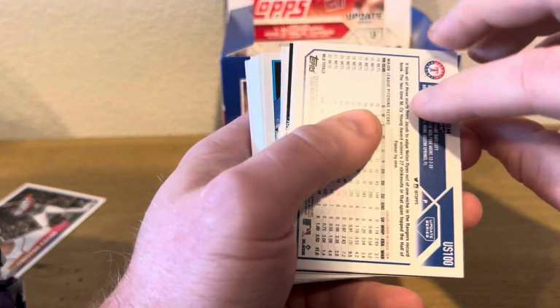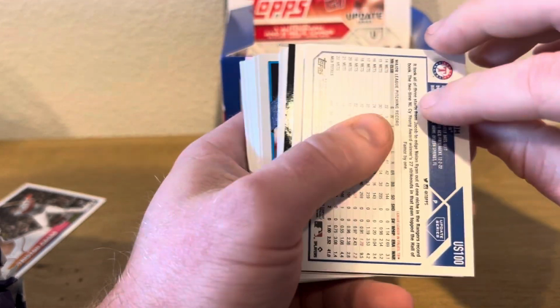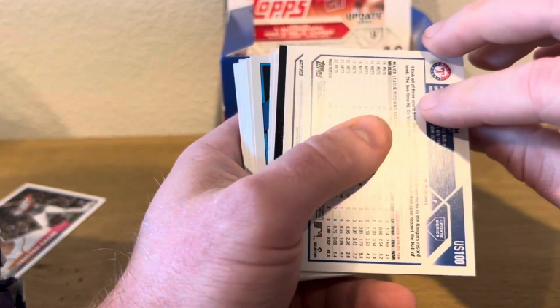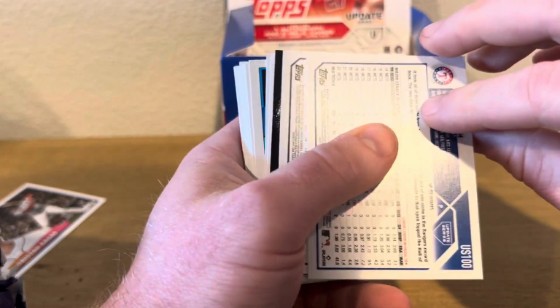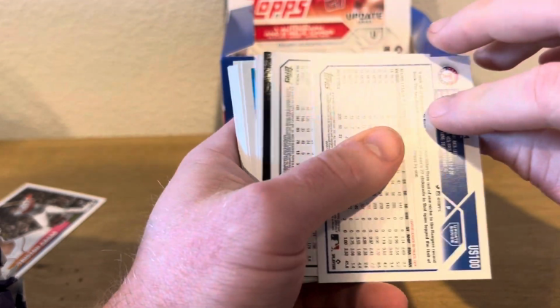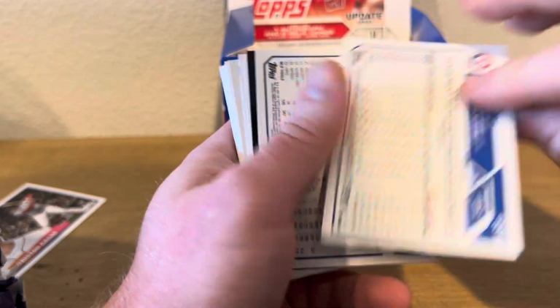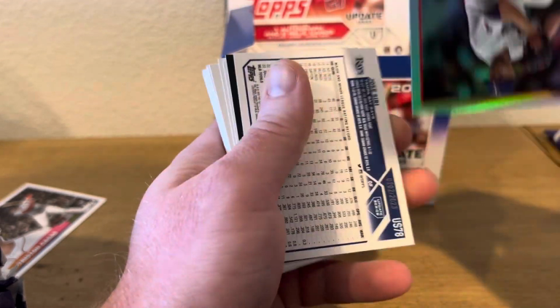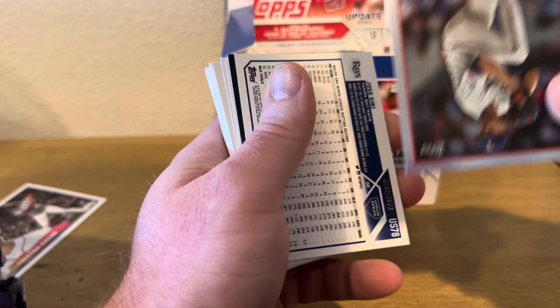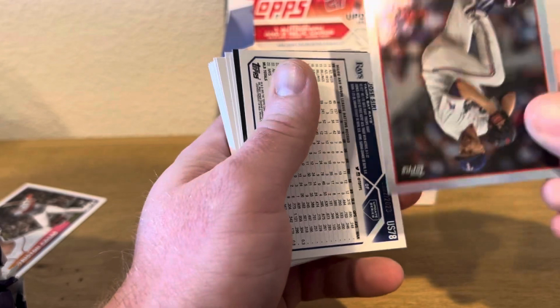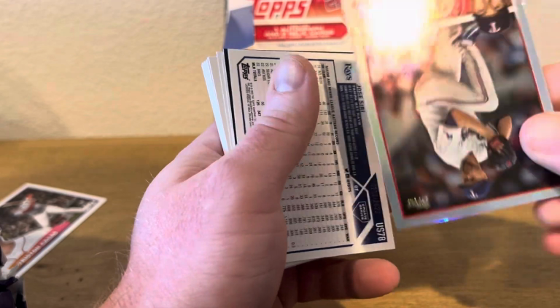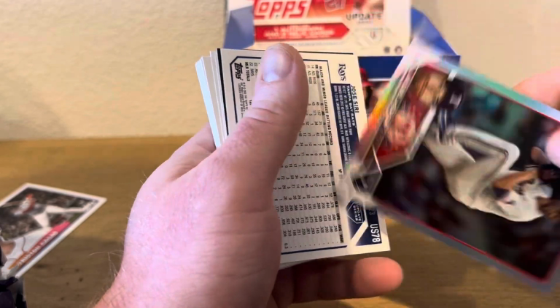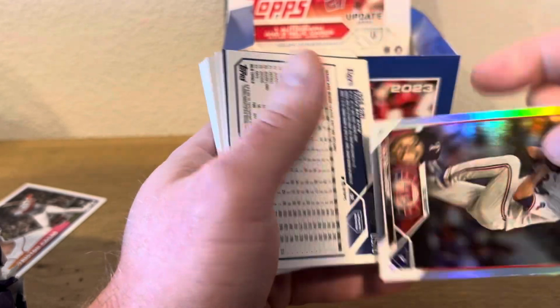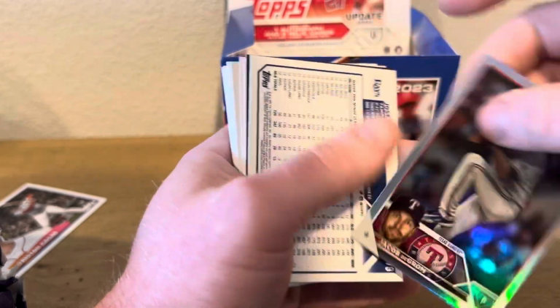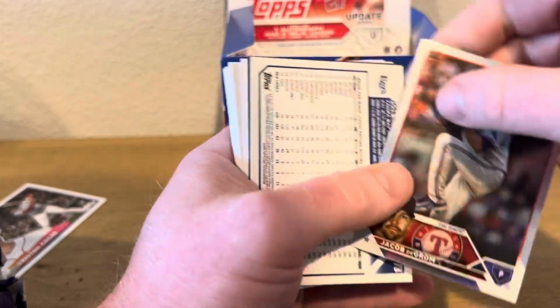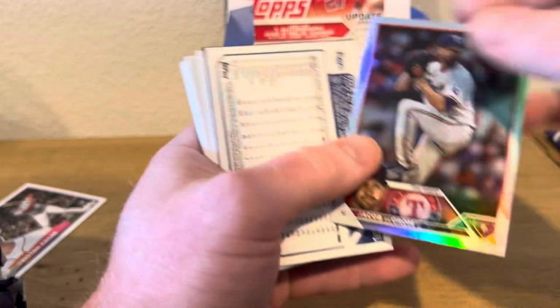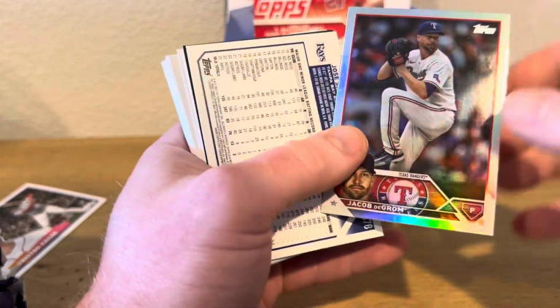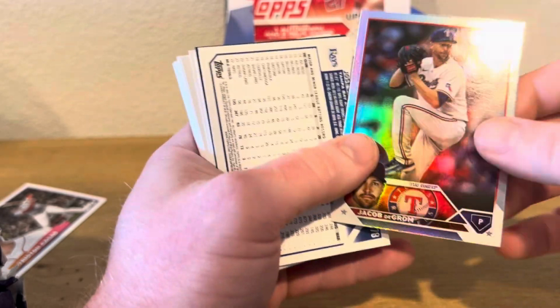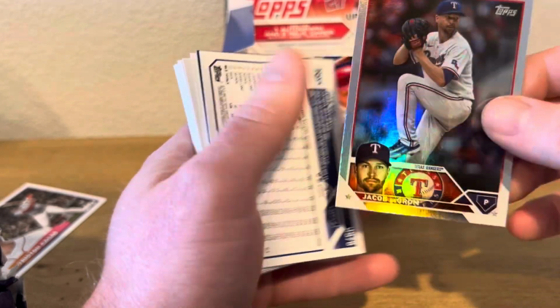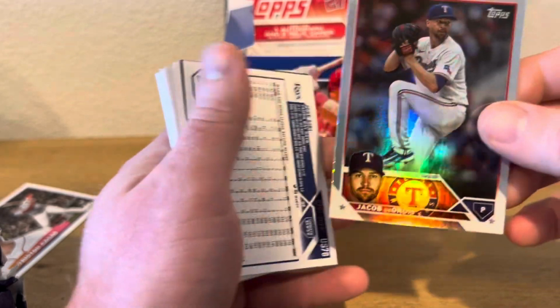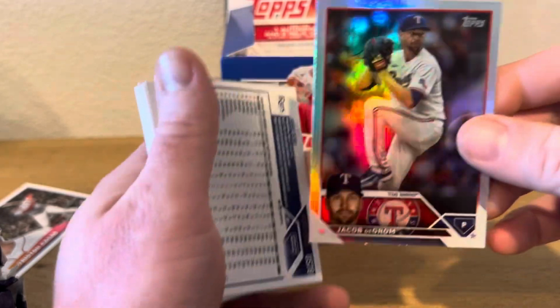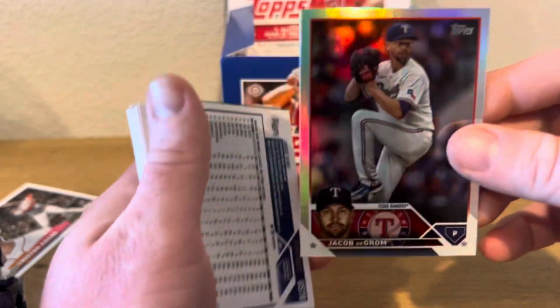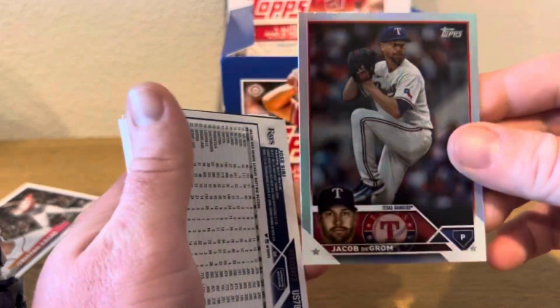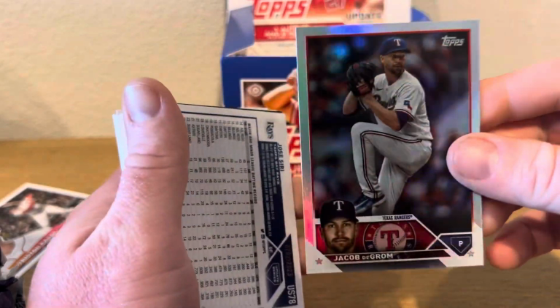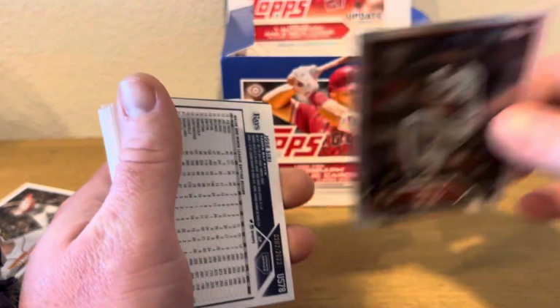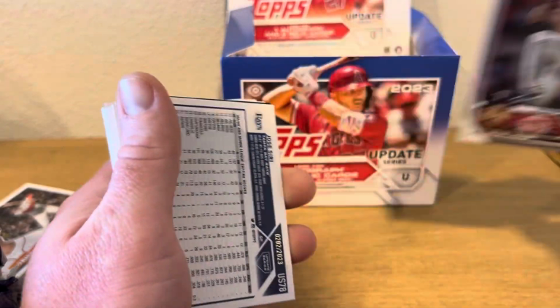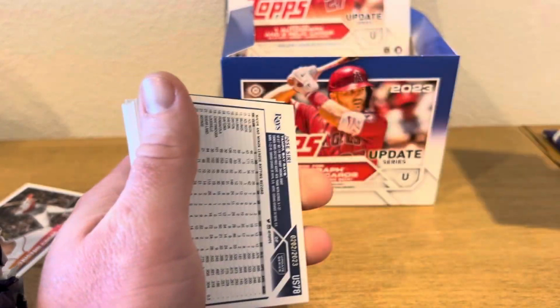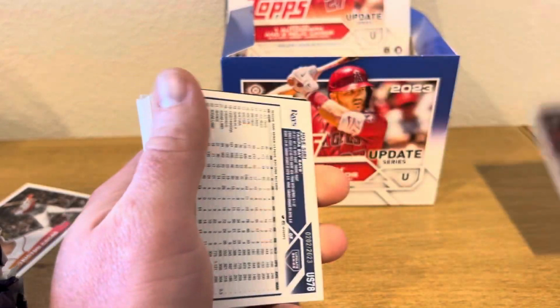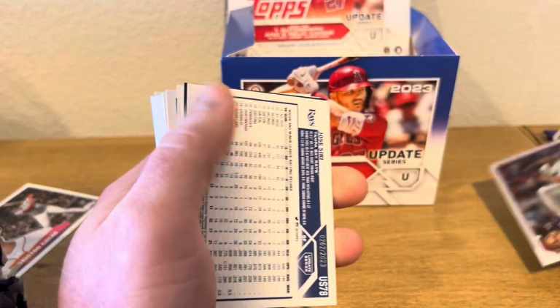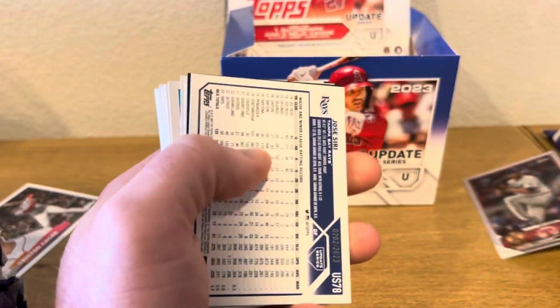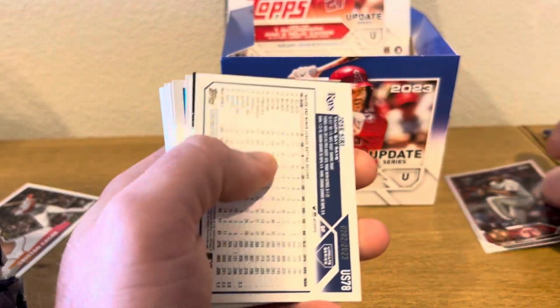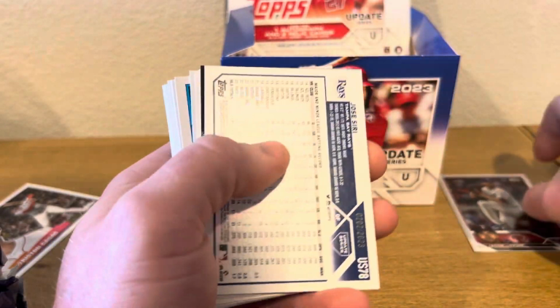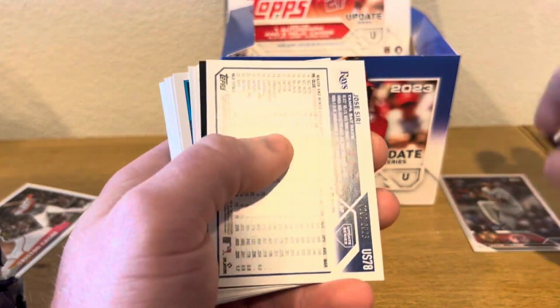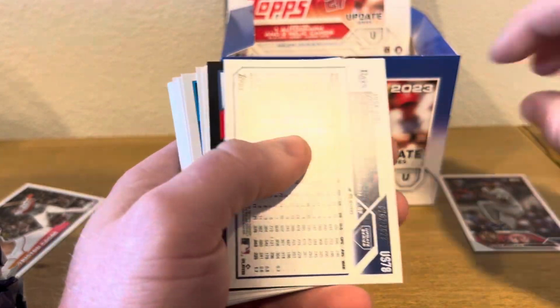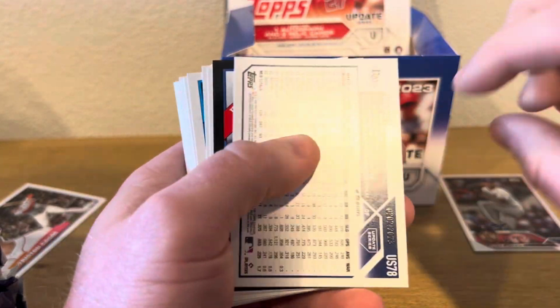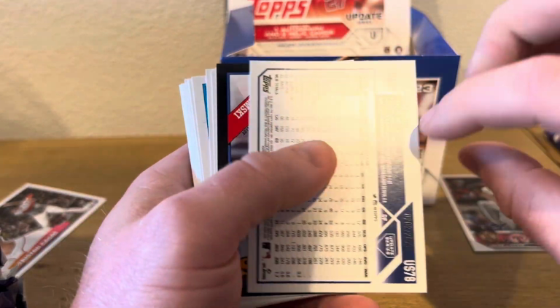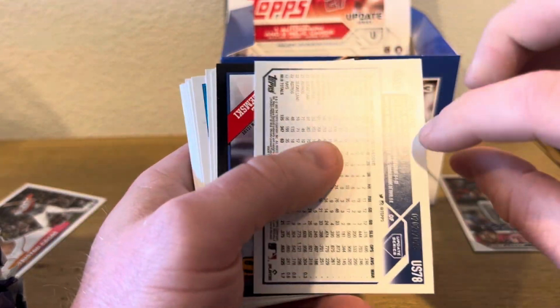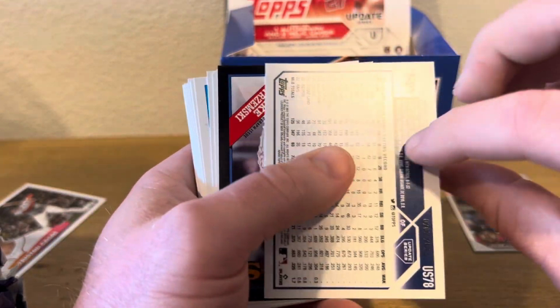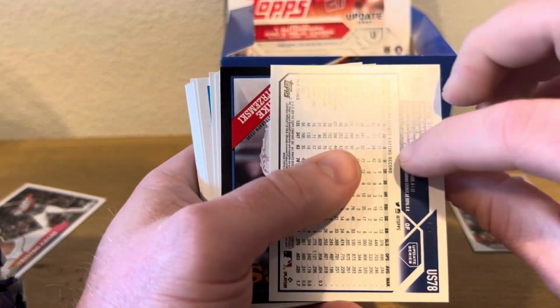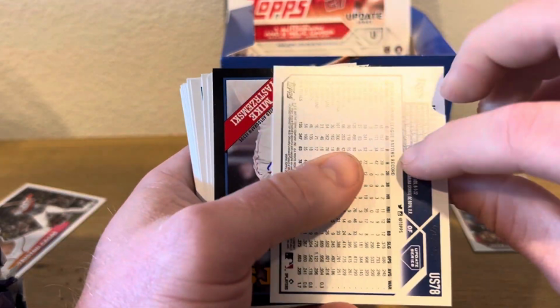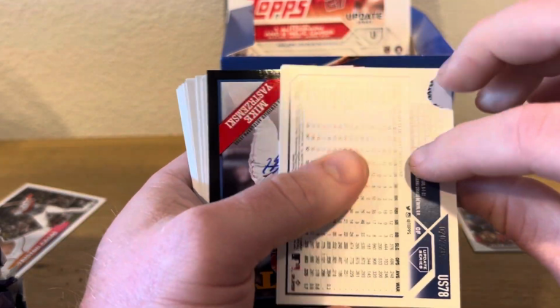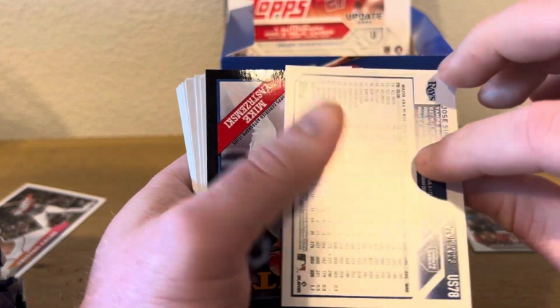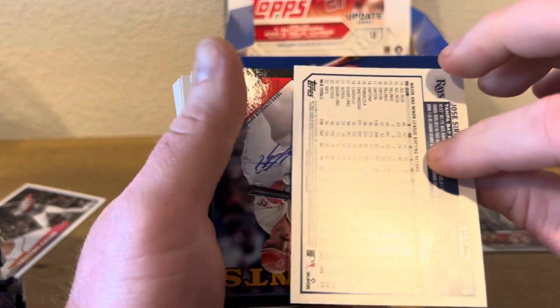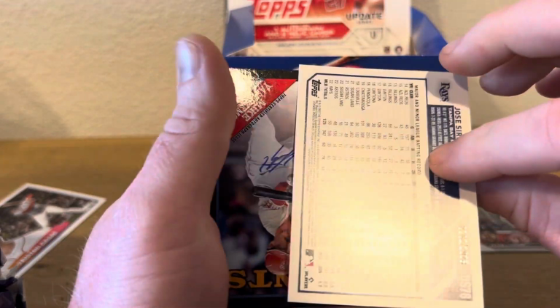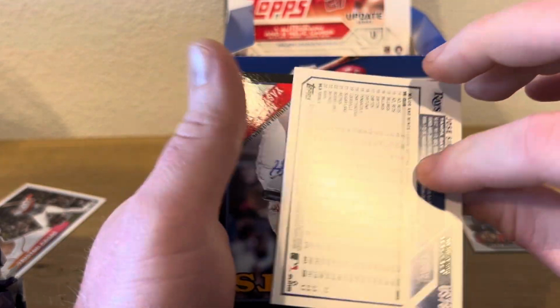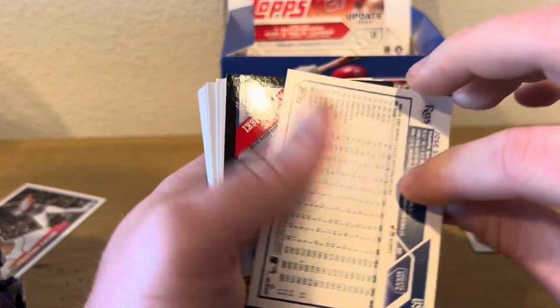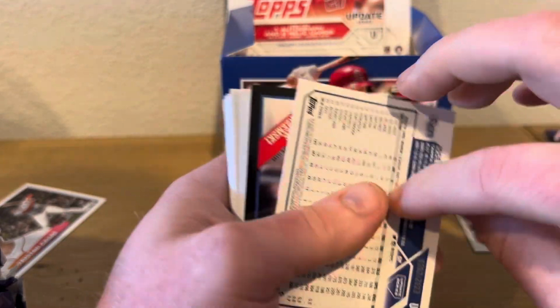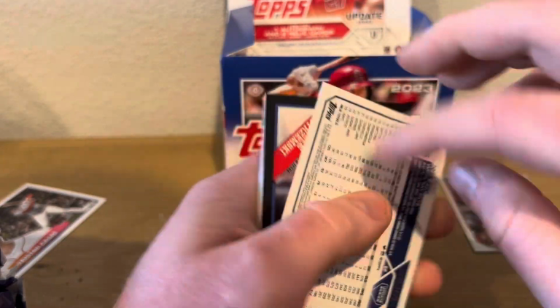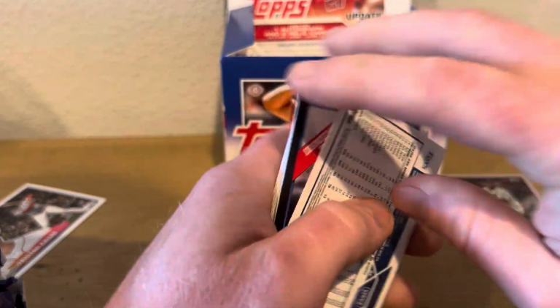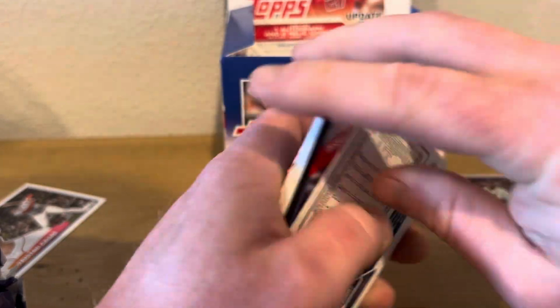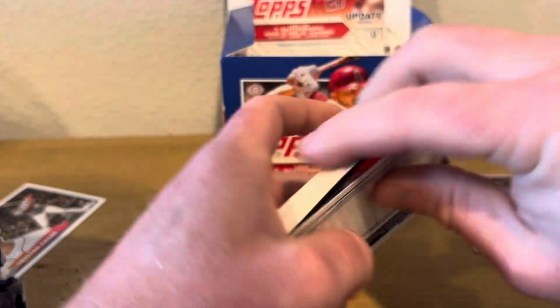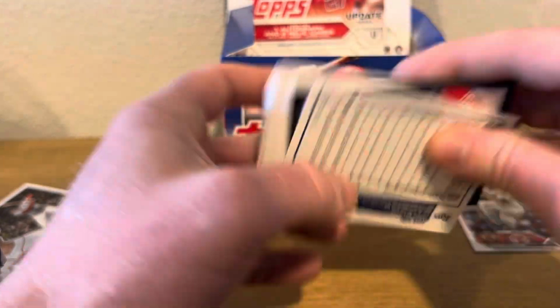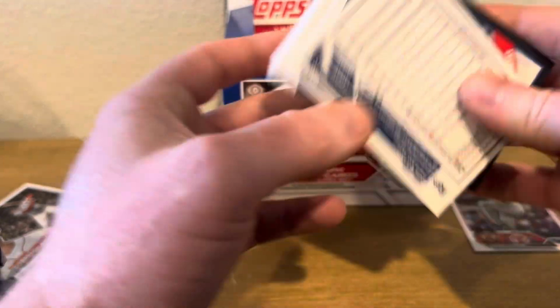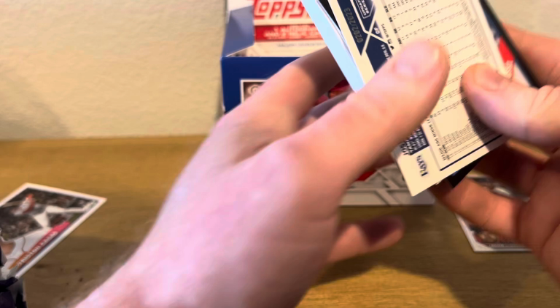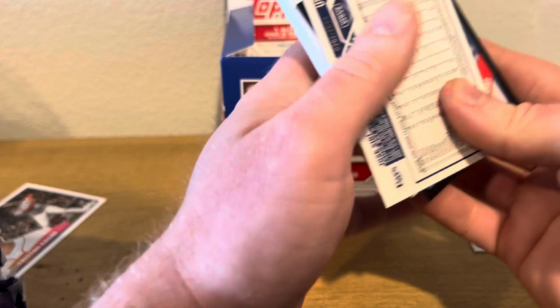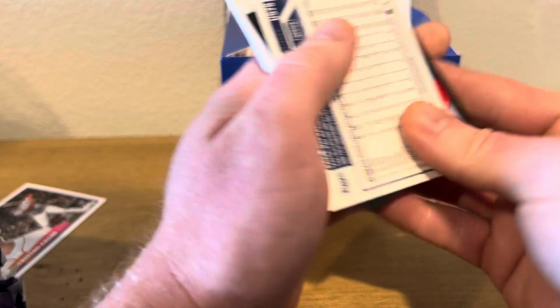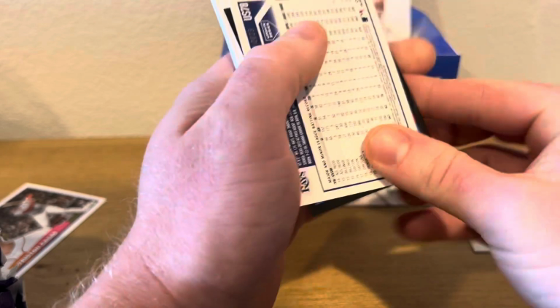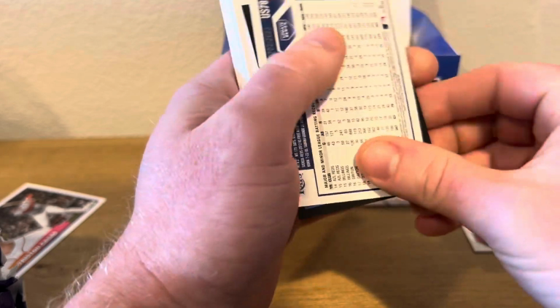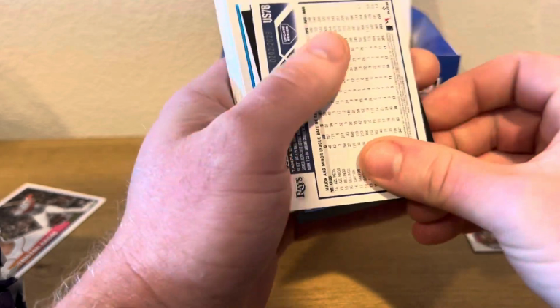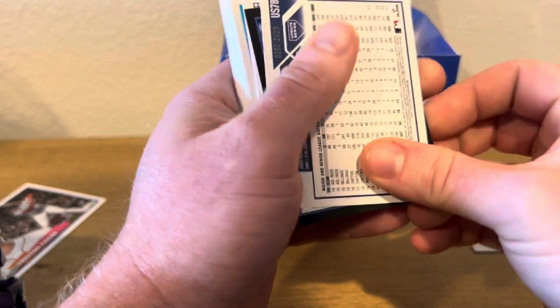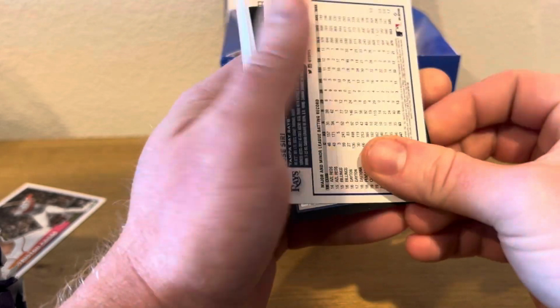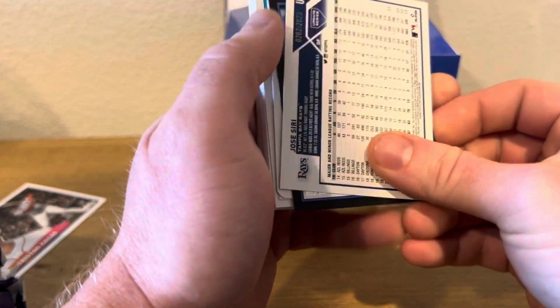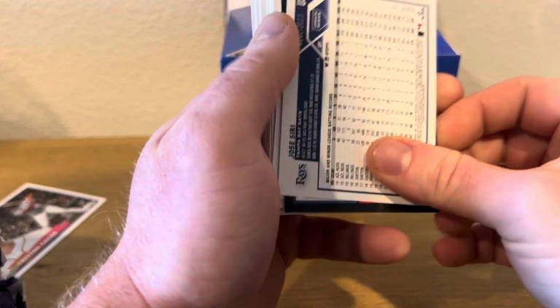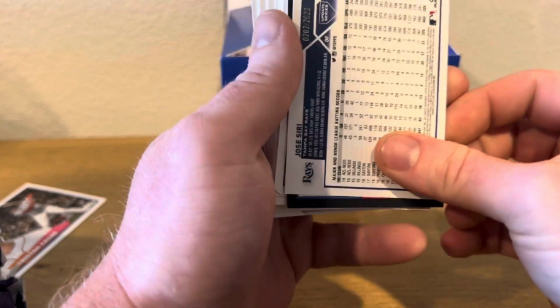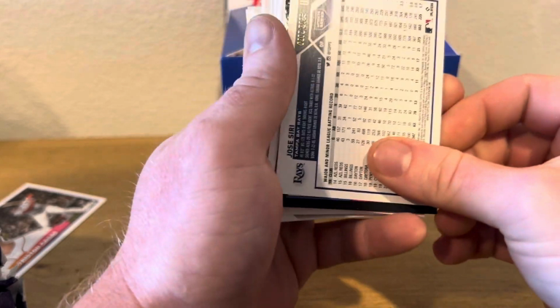So we got our first card — it's going to be Jacob DeGrom on the rainbow foil. We already have our autograph and it's black.